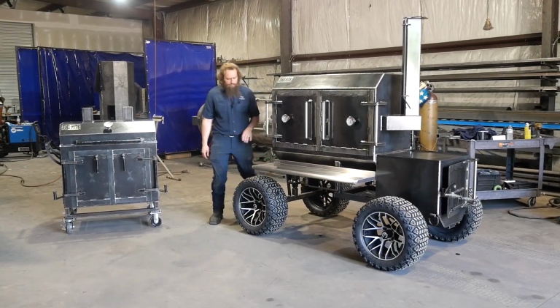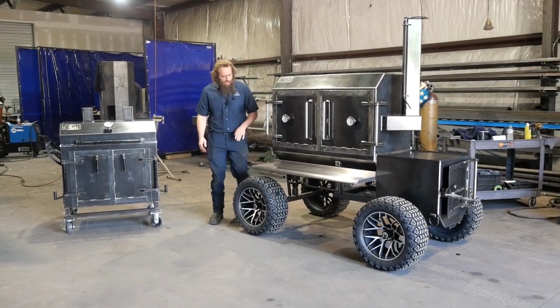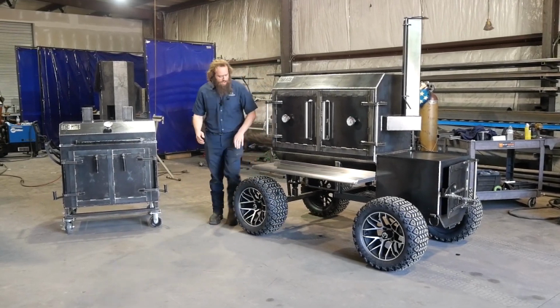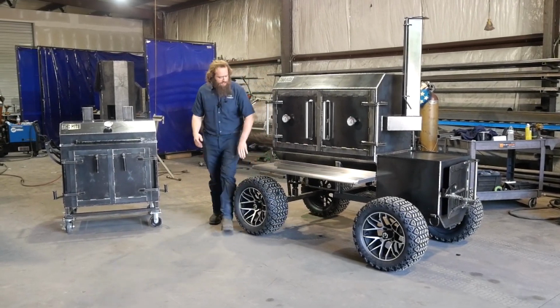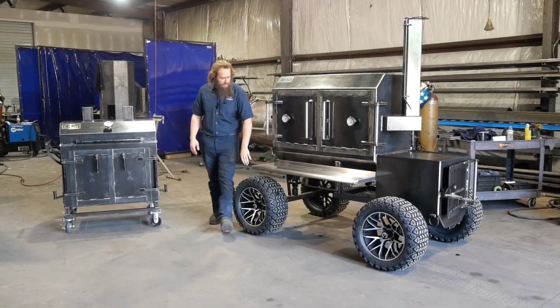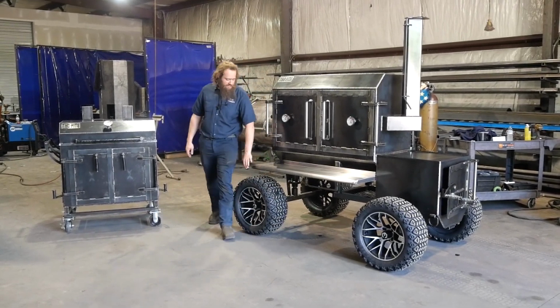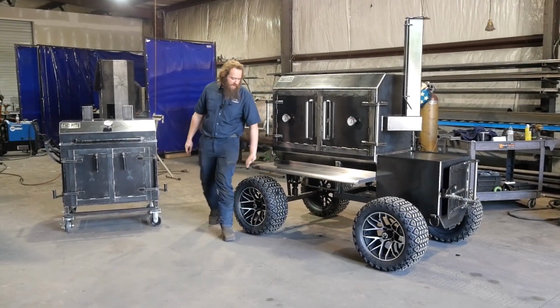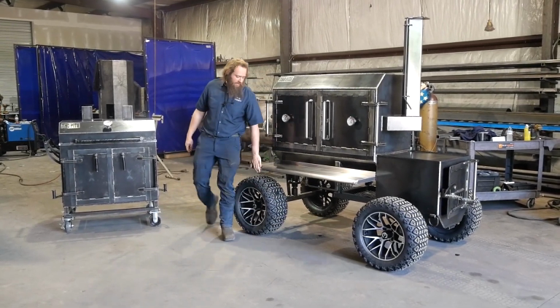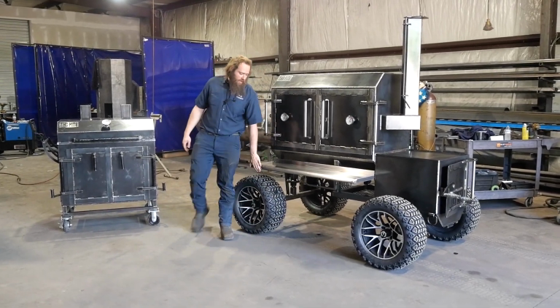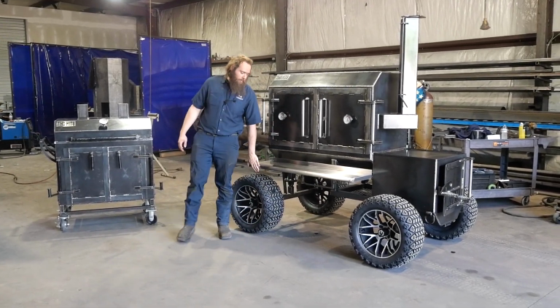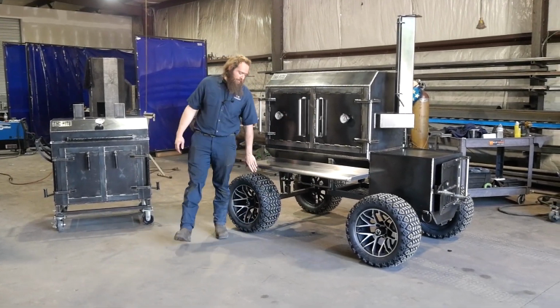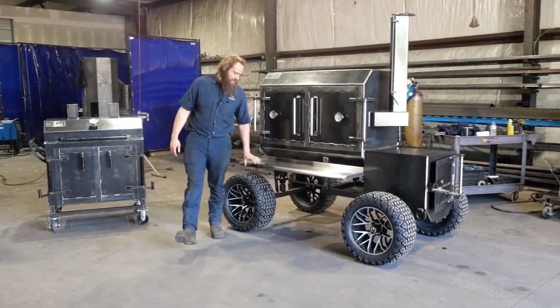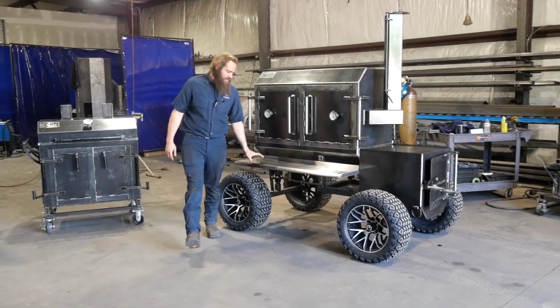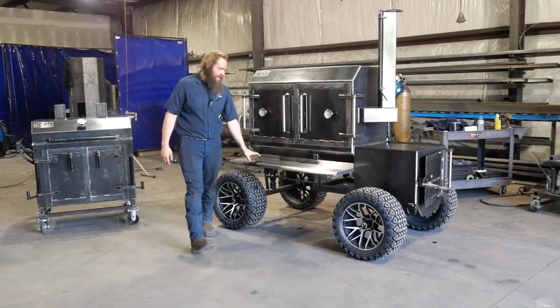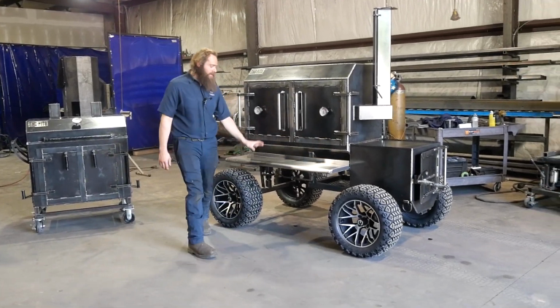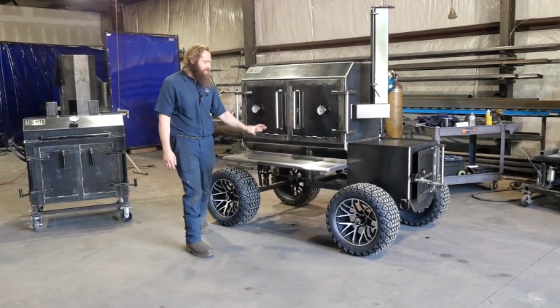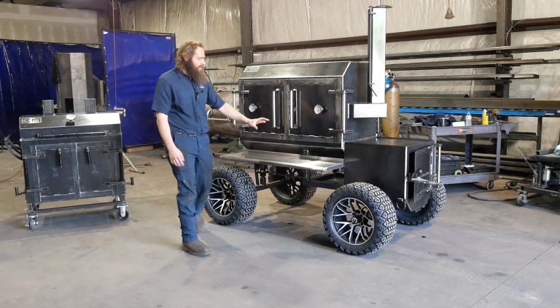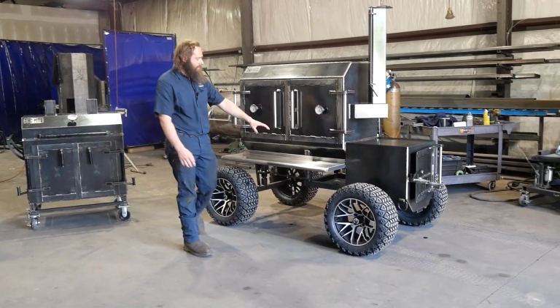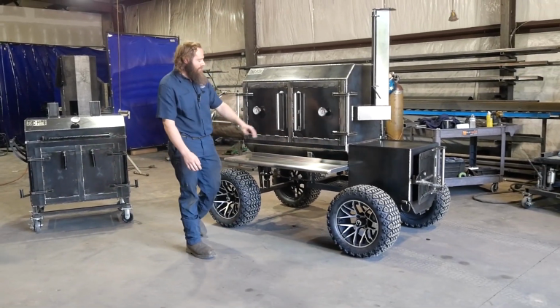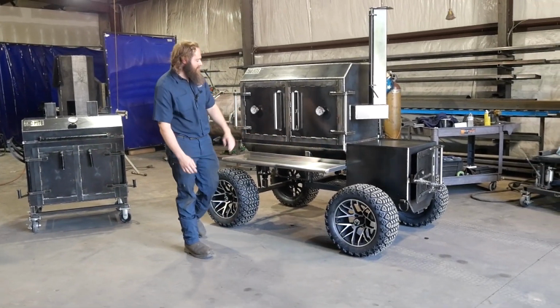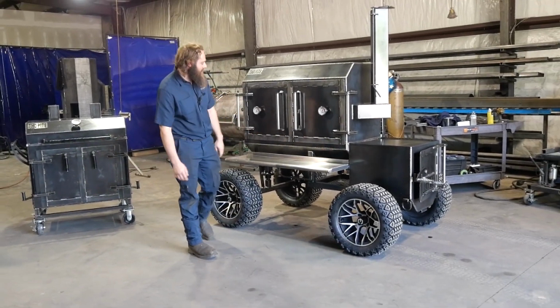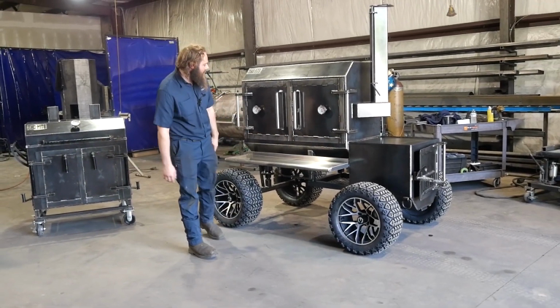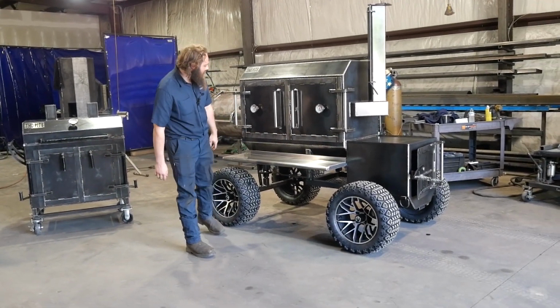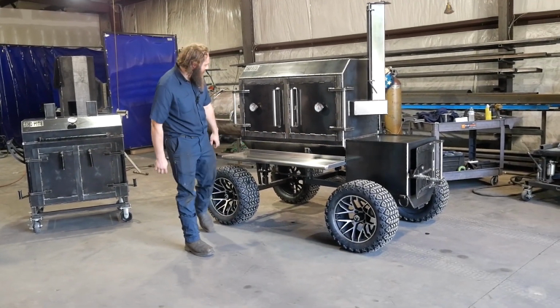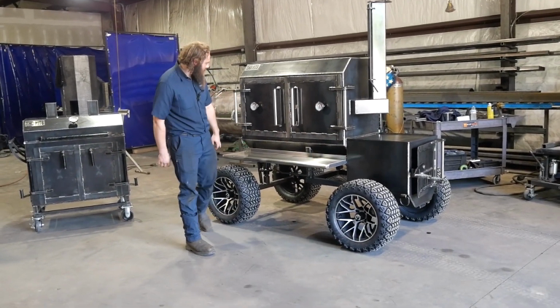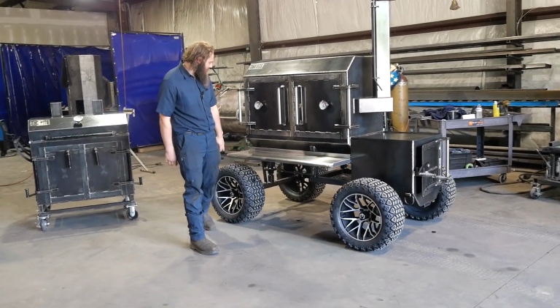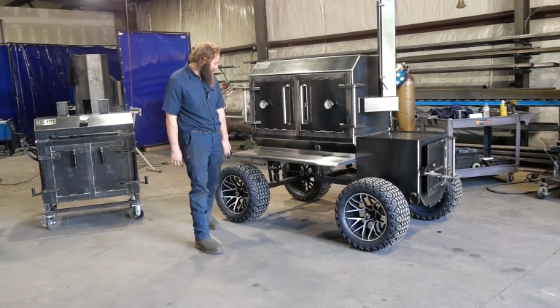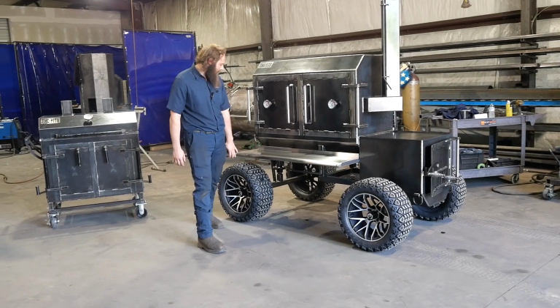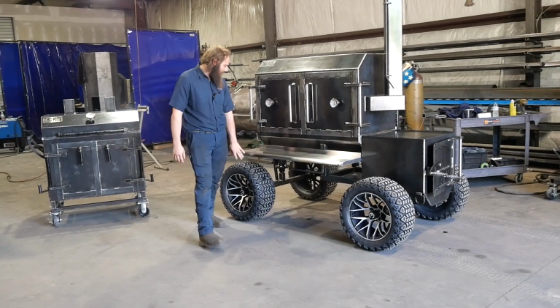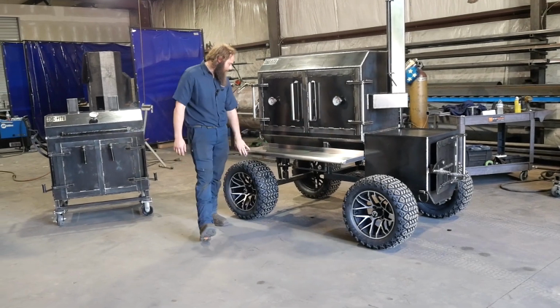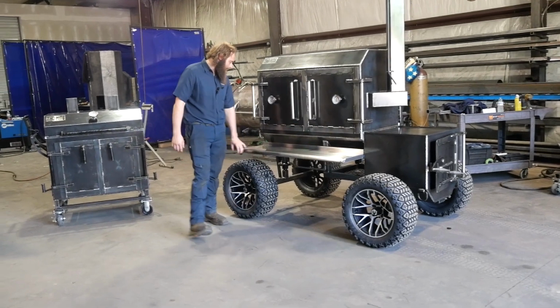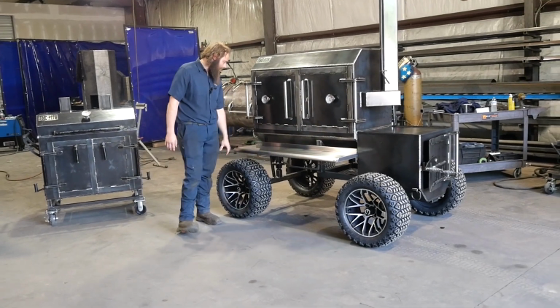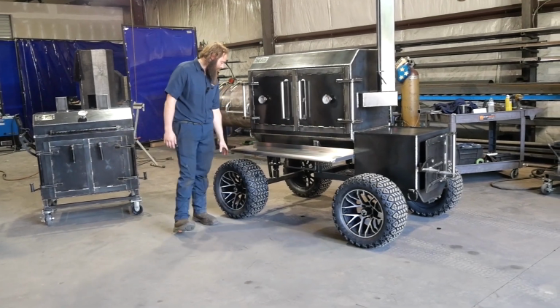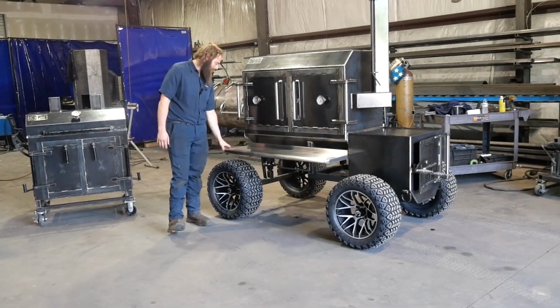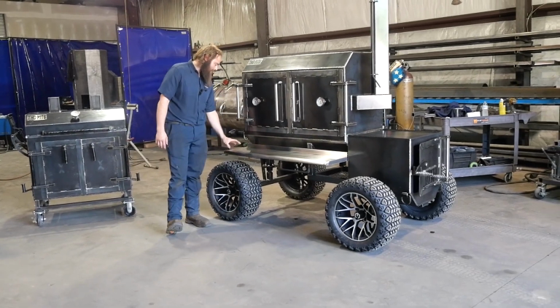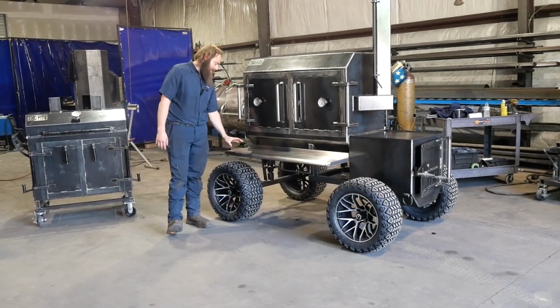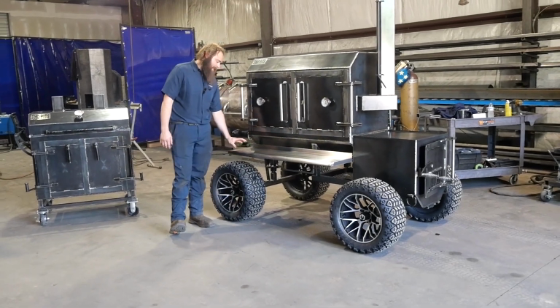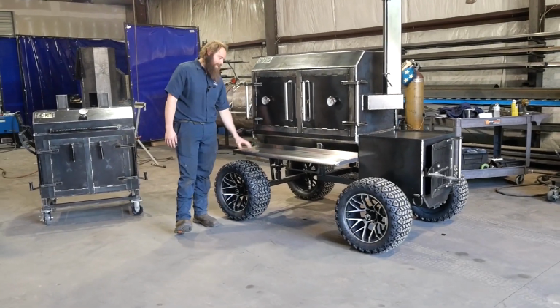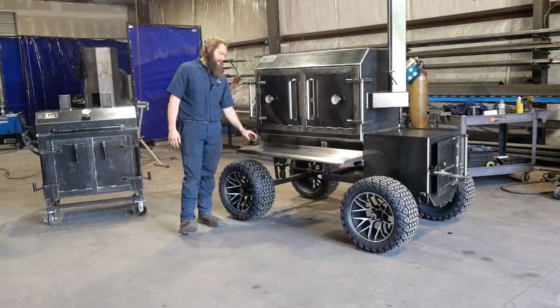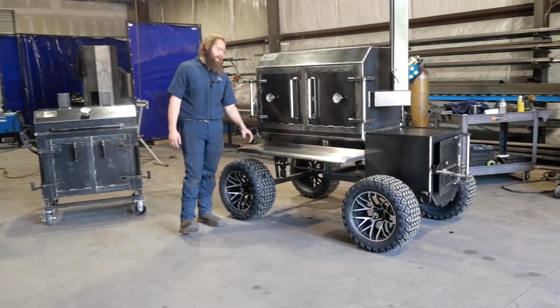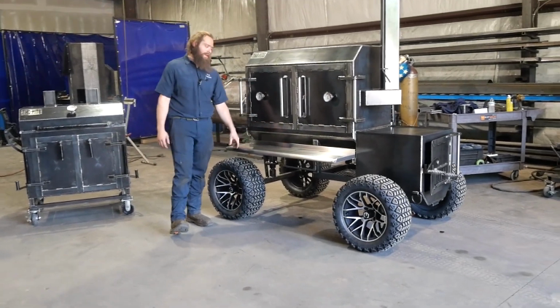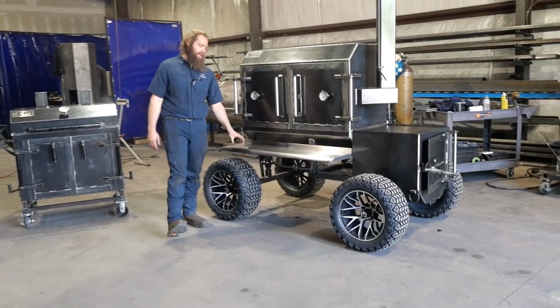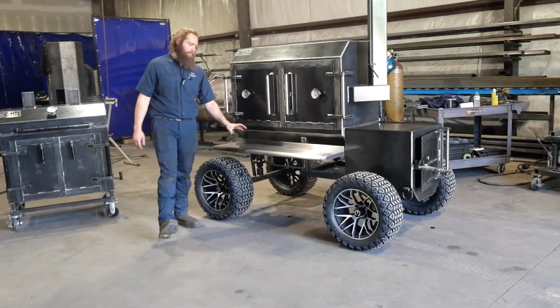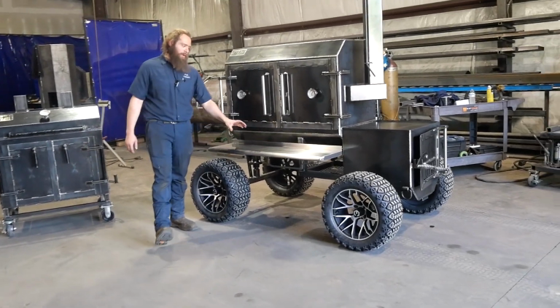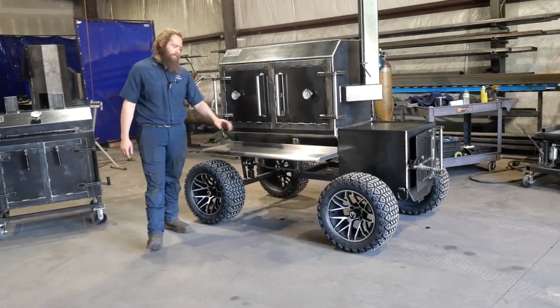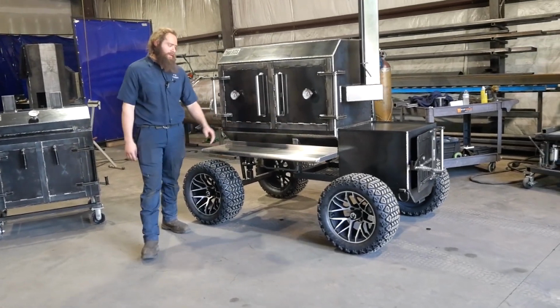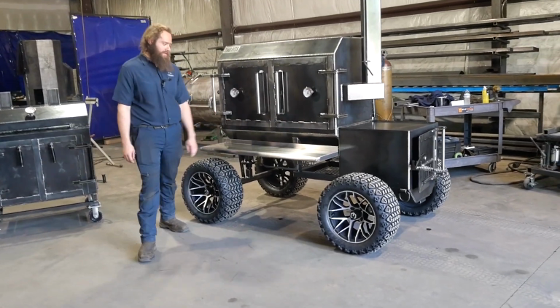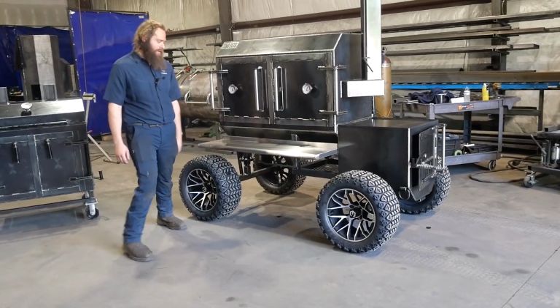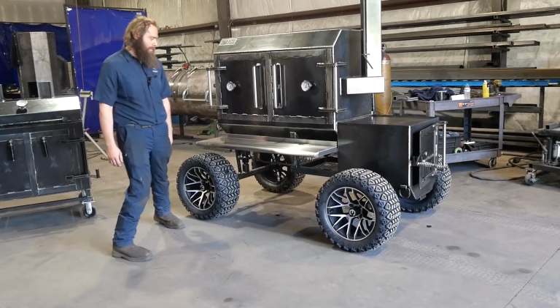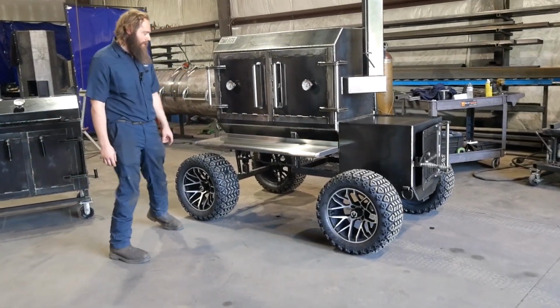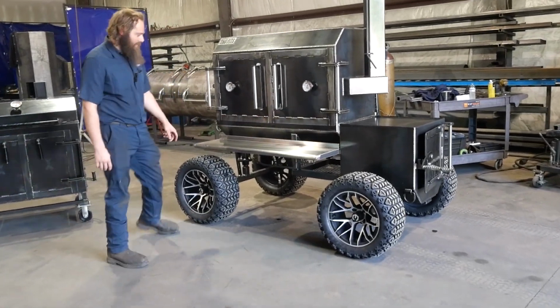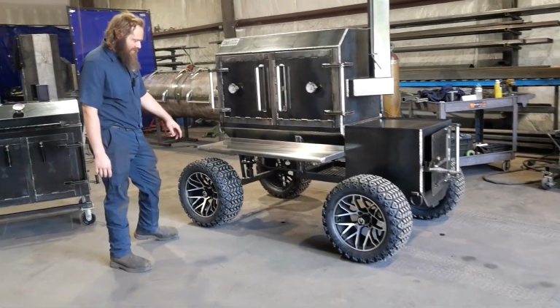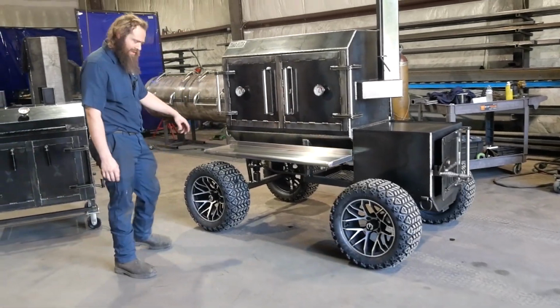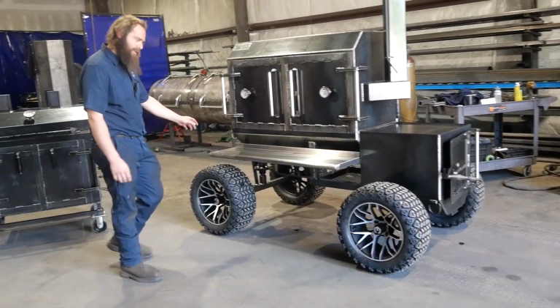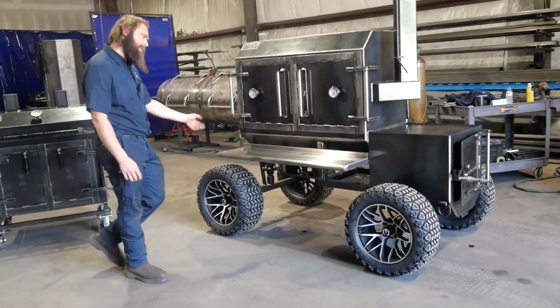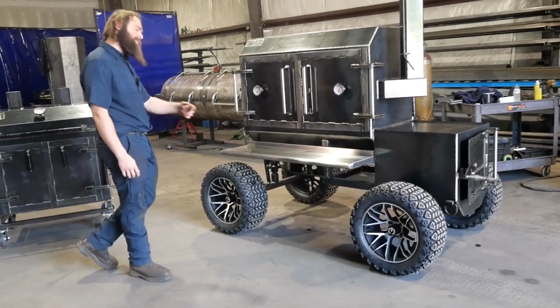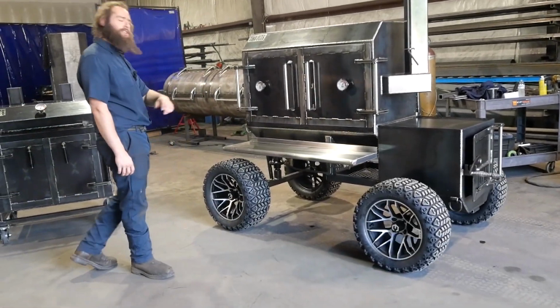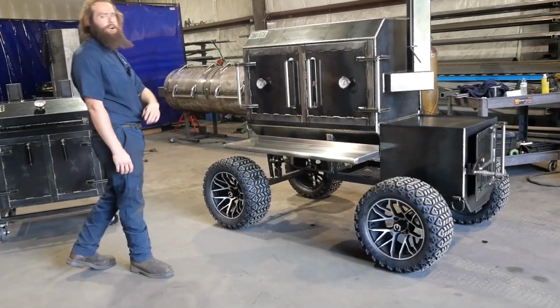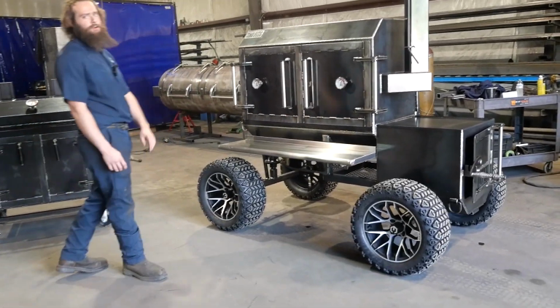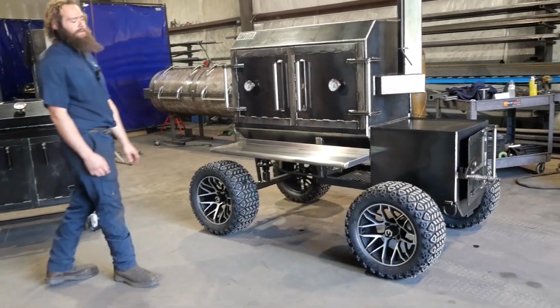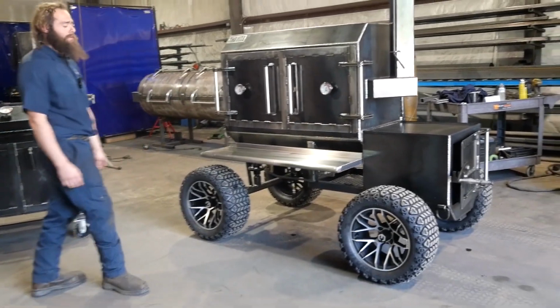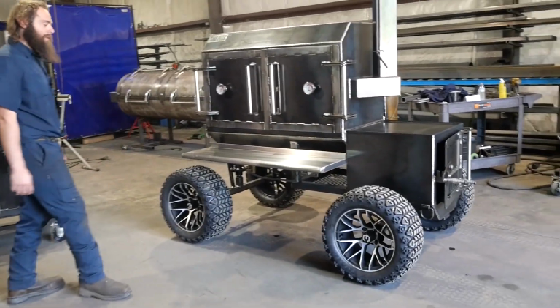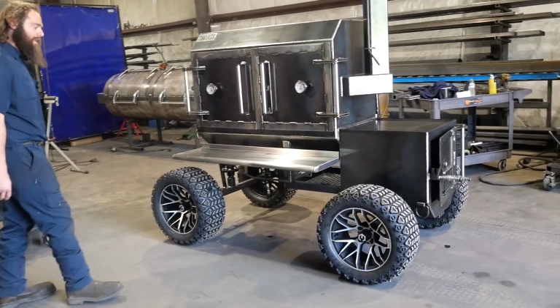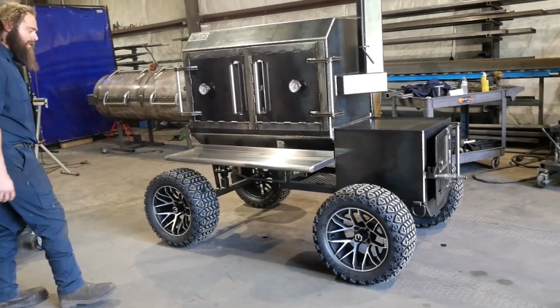He also decided to go with a stainless steel front shelf — that's a great upgrade. Easy to clean, won't rust up on you, and it looks sharp. Come on now.